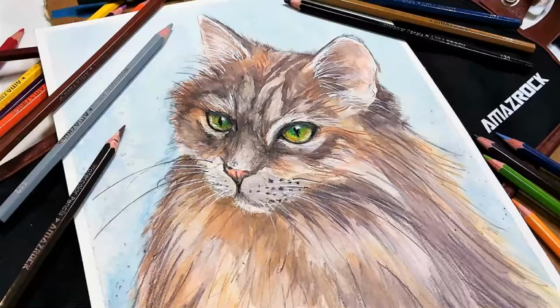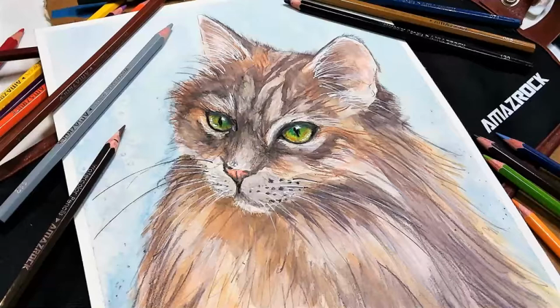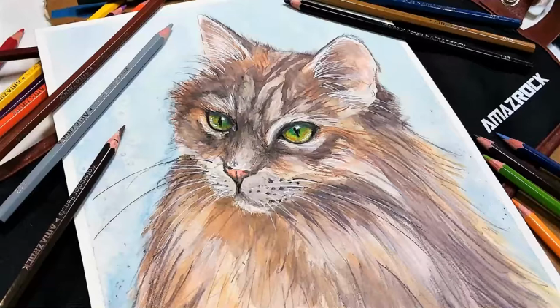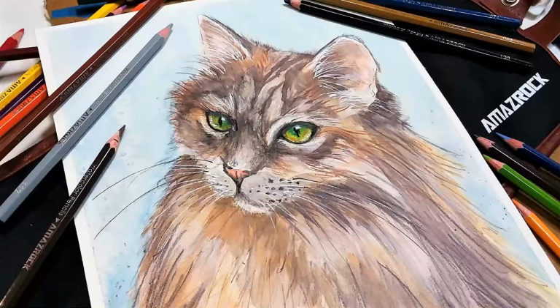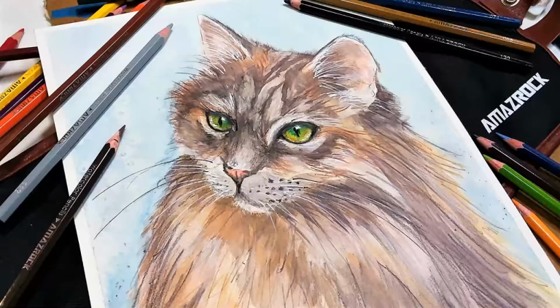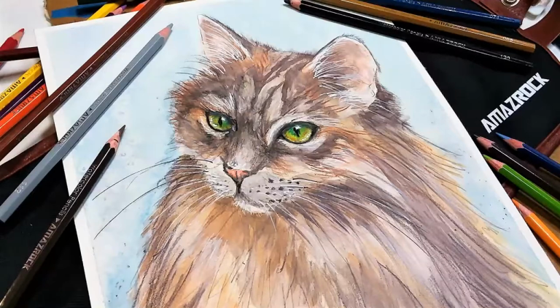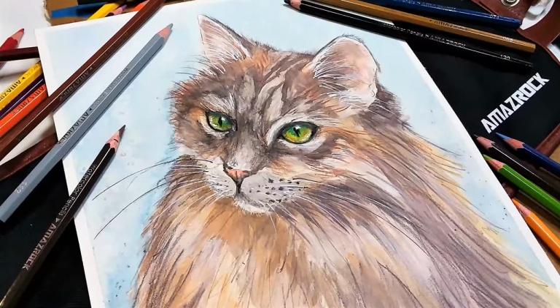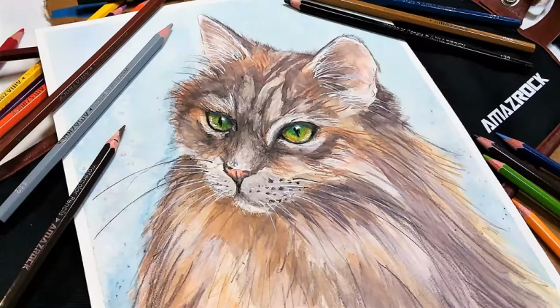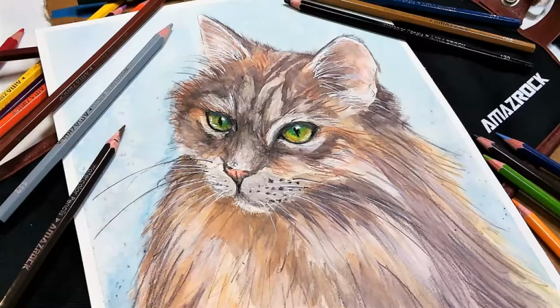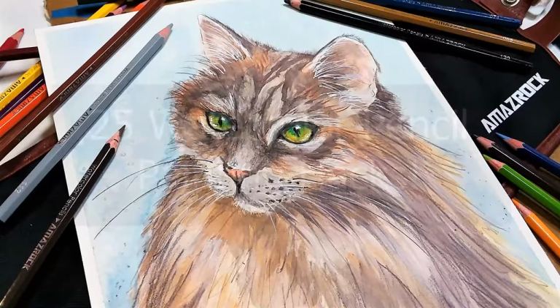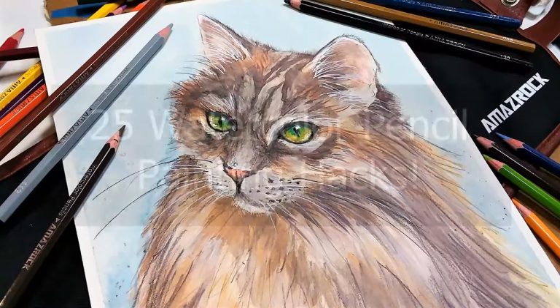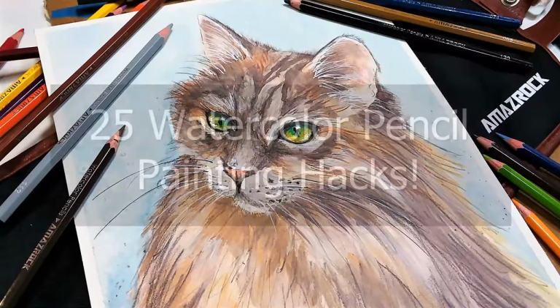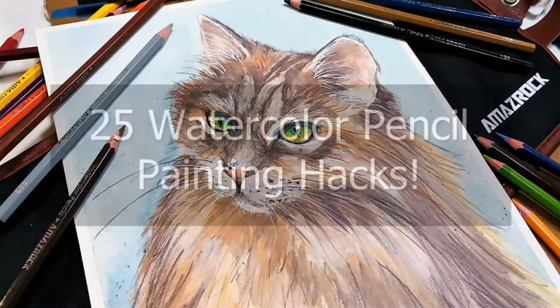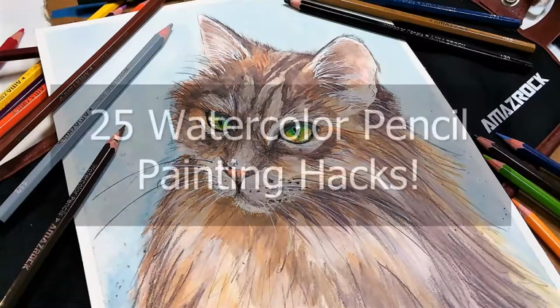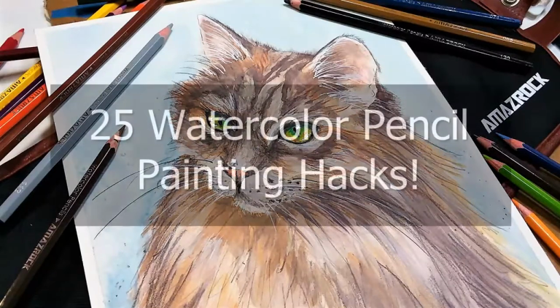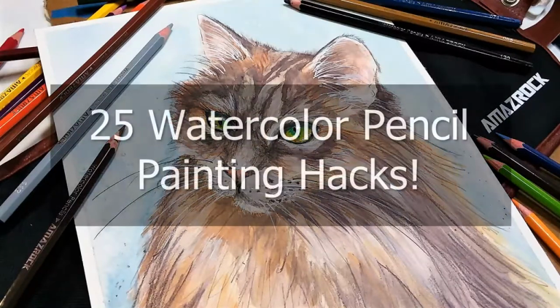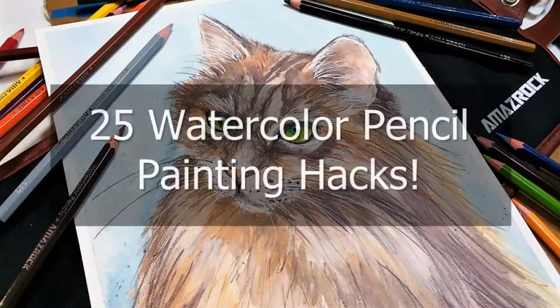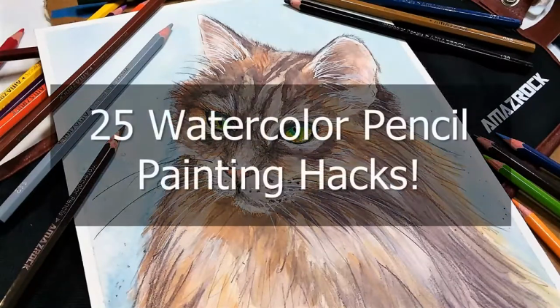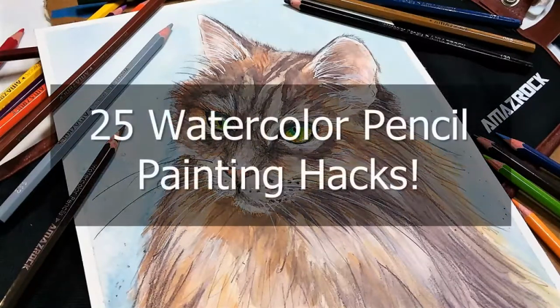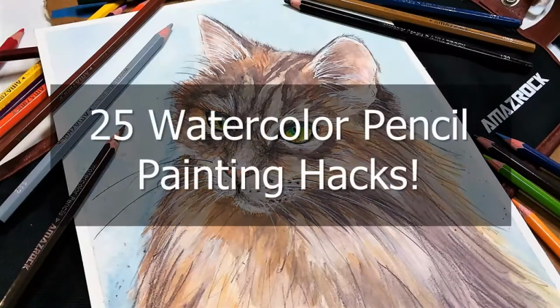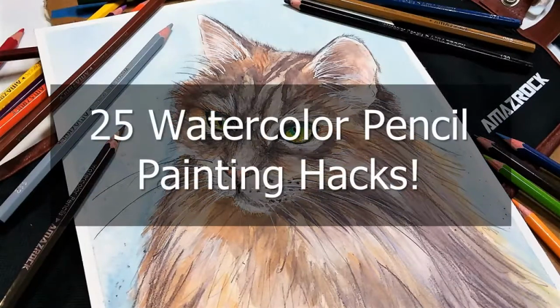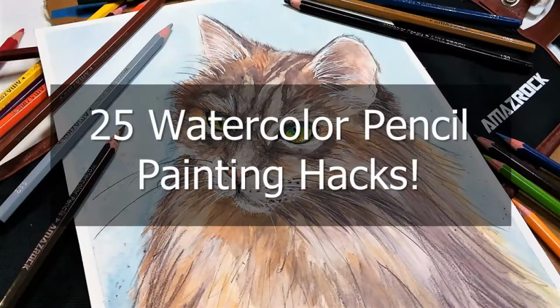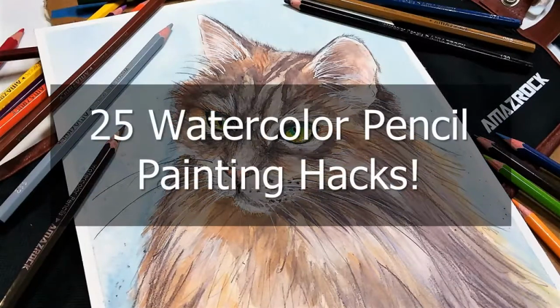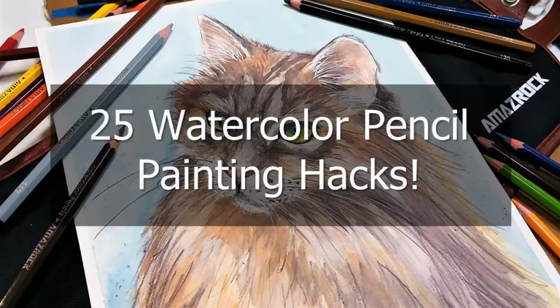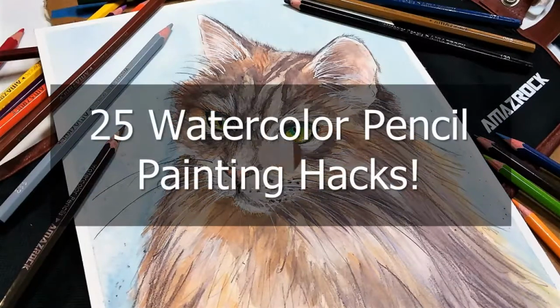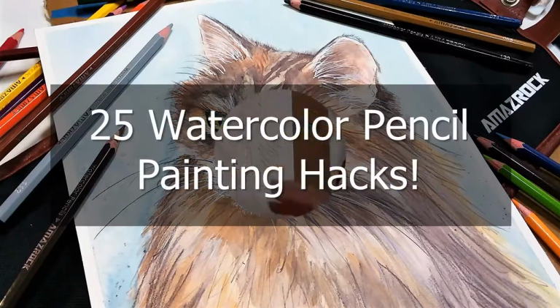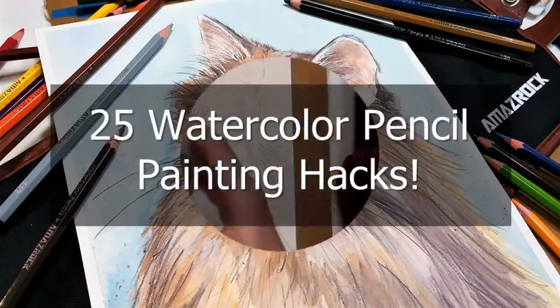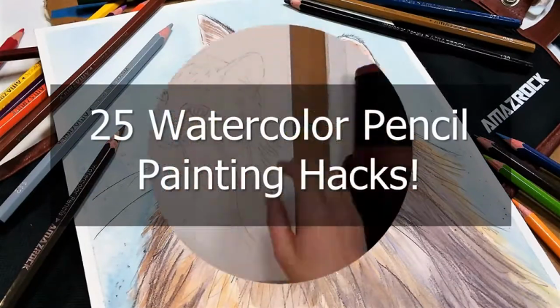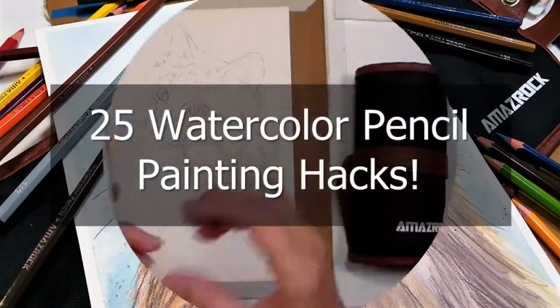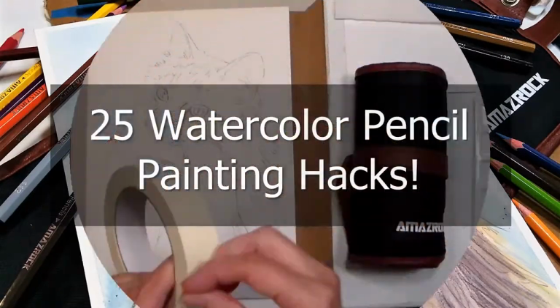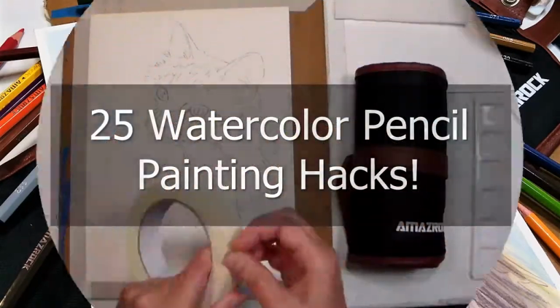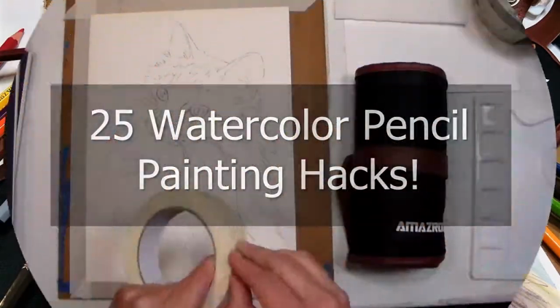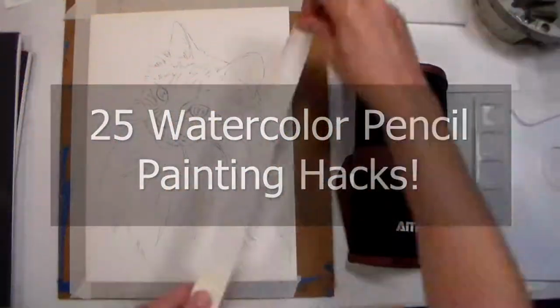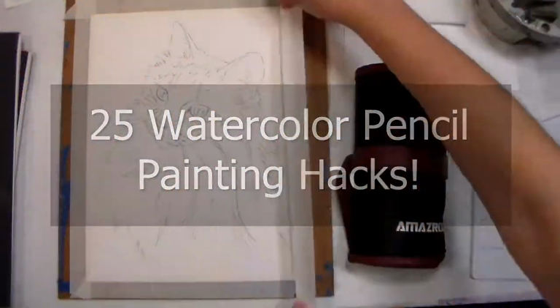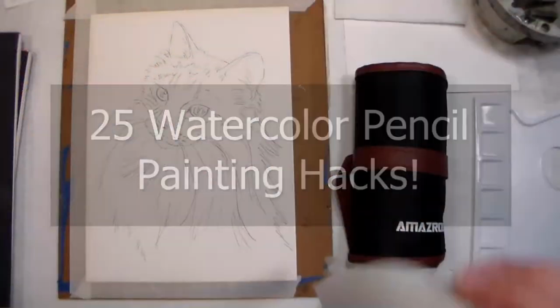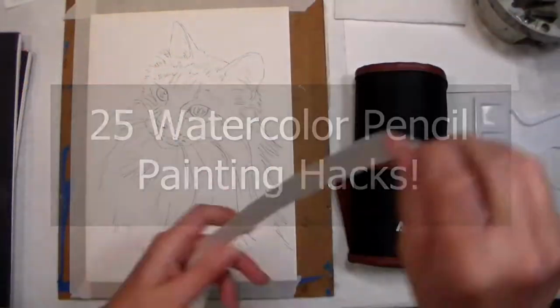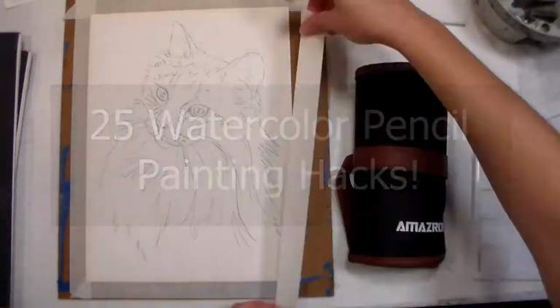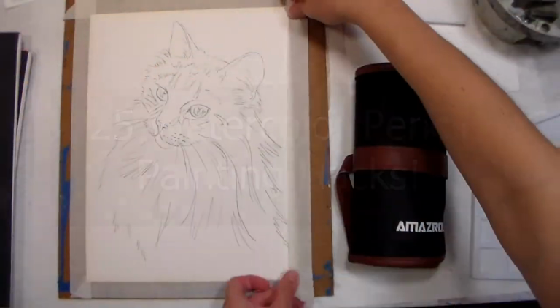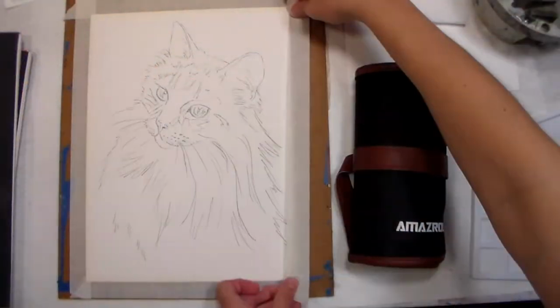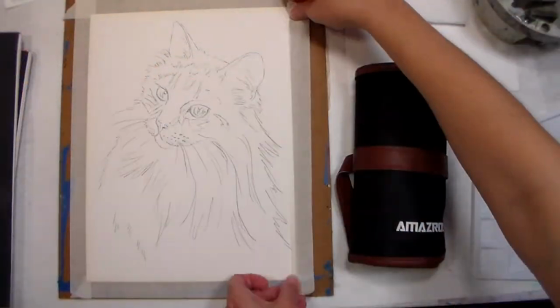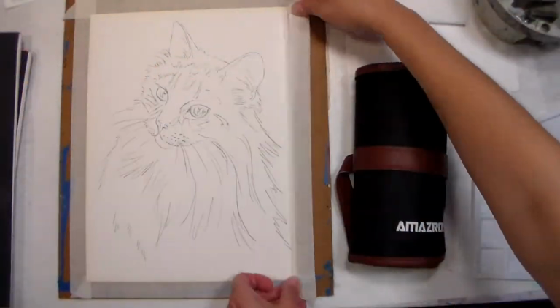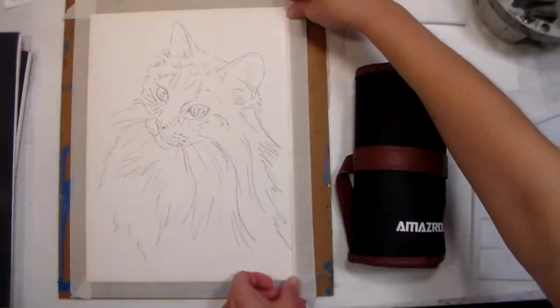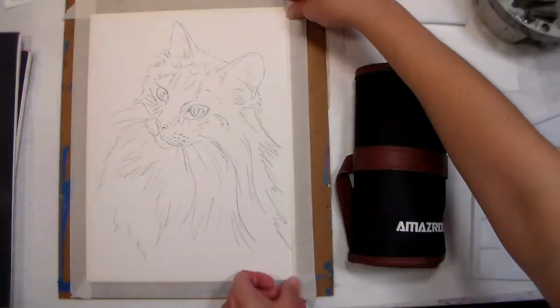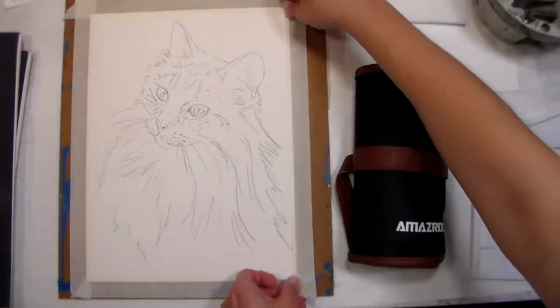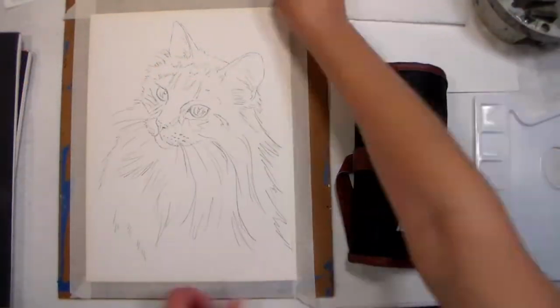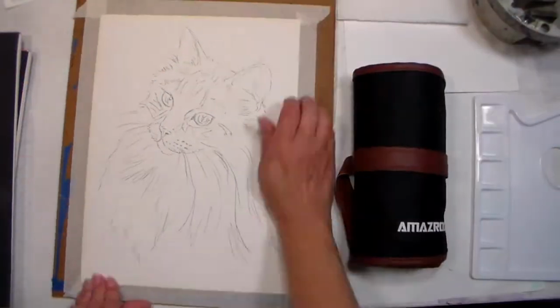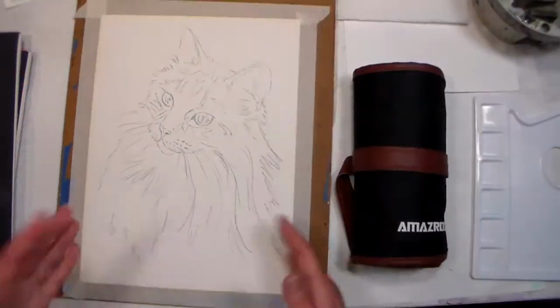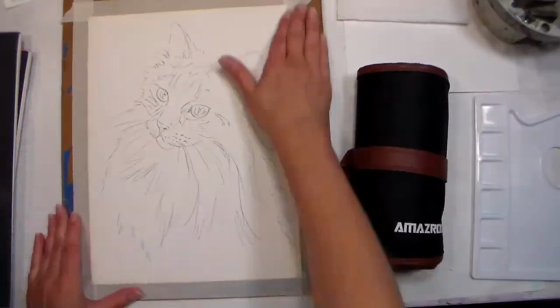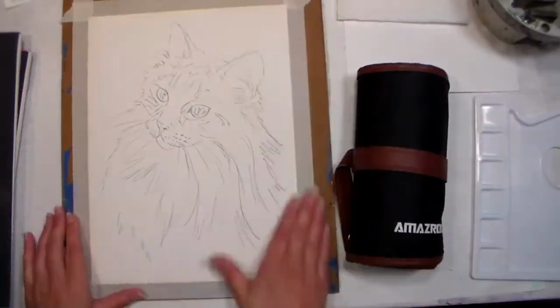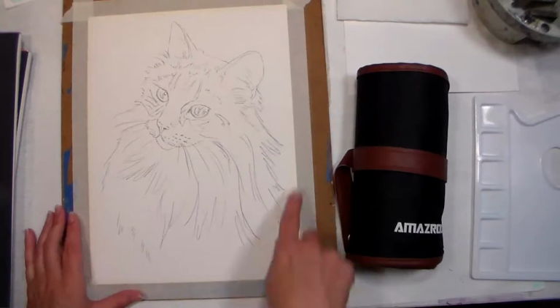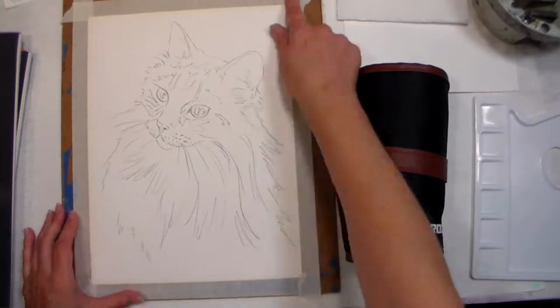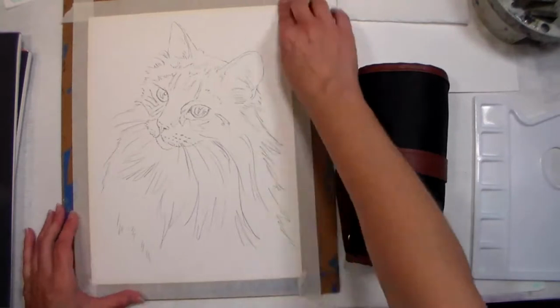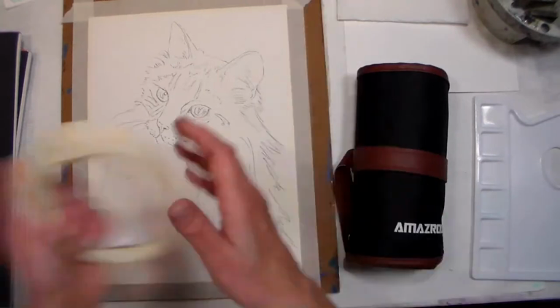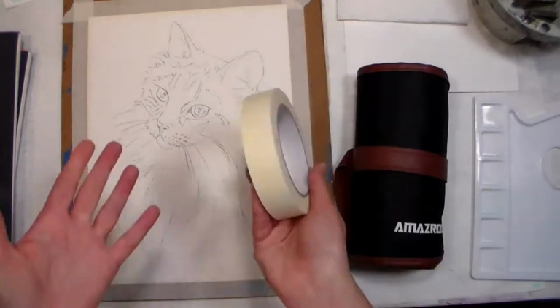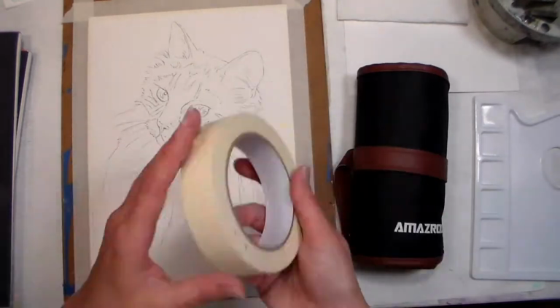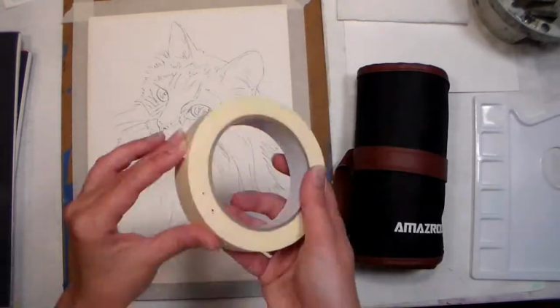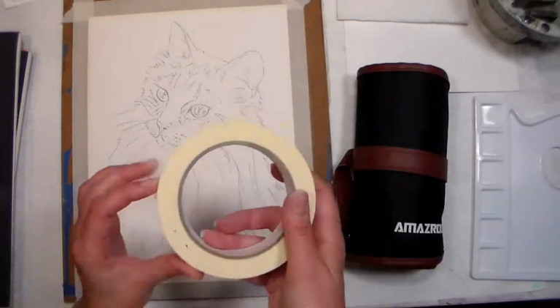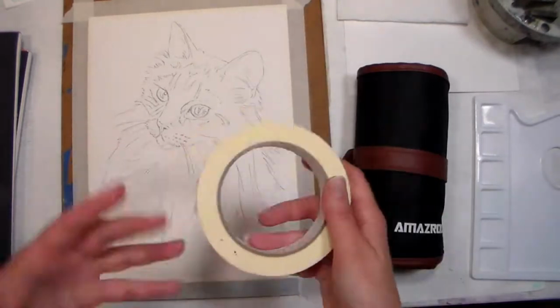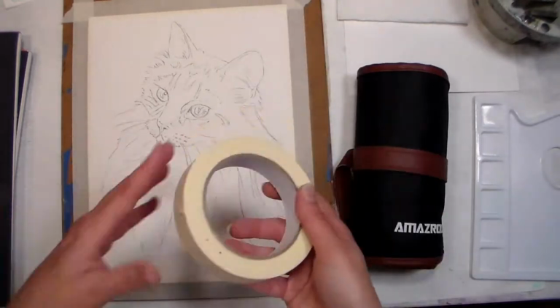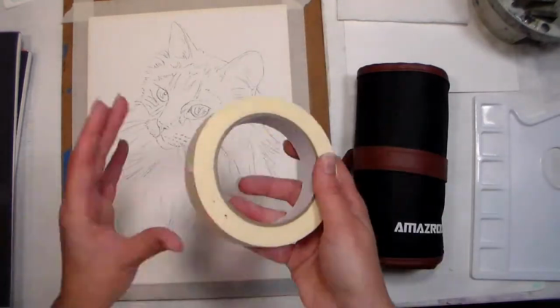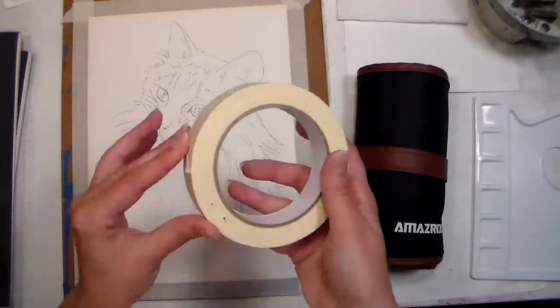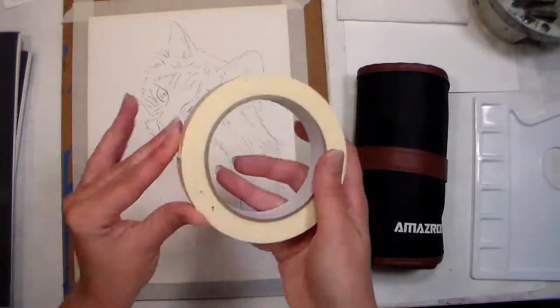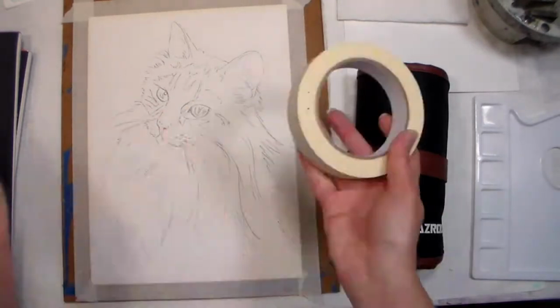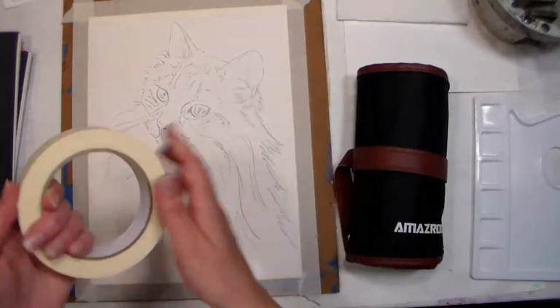Hi there, Lindsay here, the Frugal Crafter, and today I have 25 watercolor pencil painting hacks to share with you.